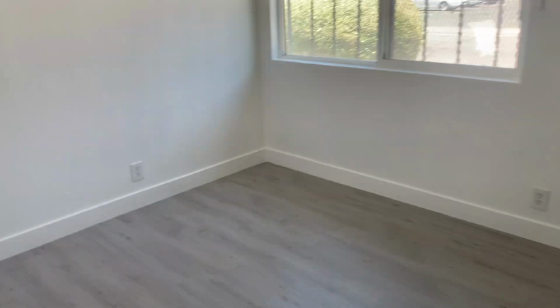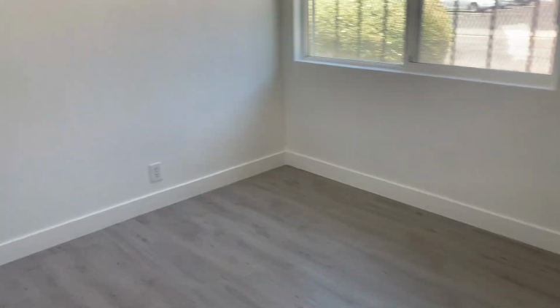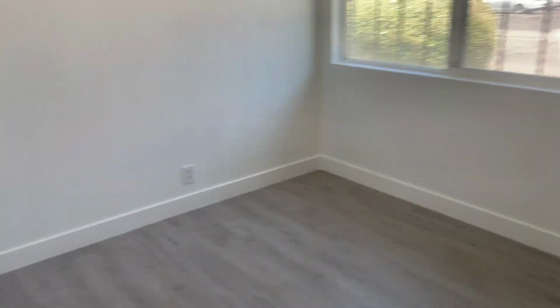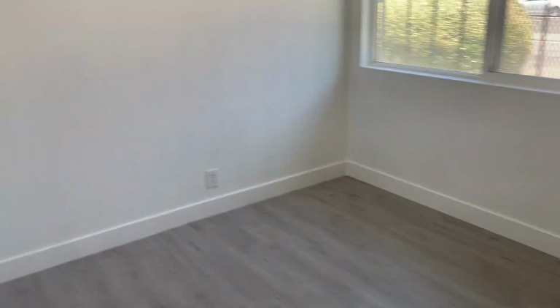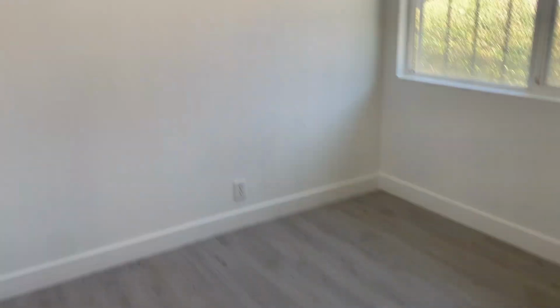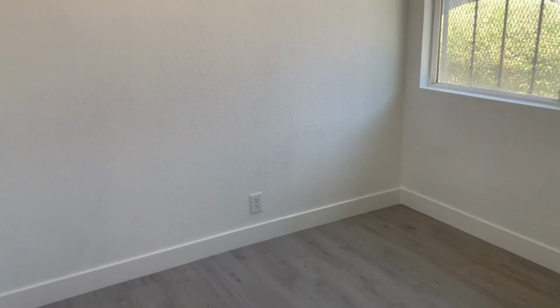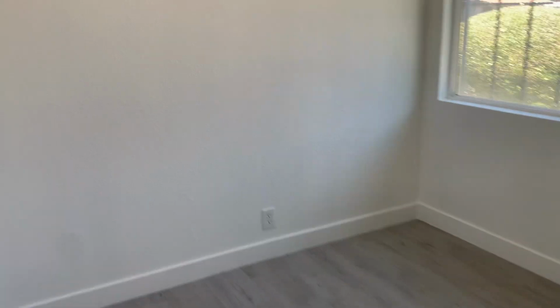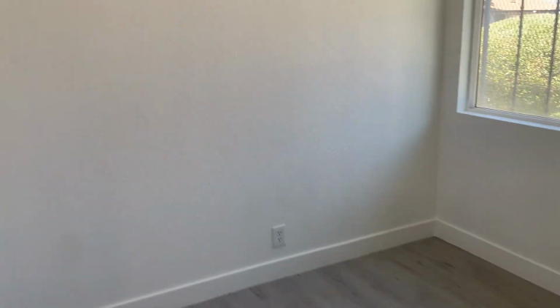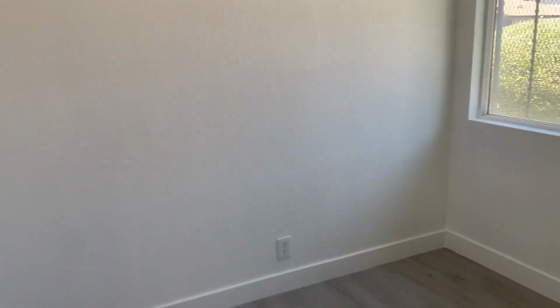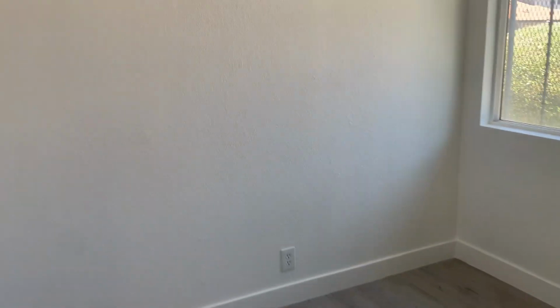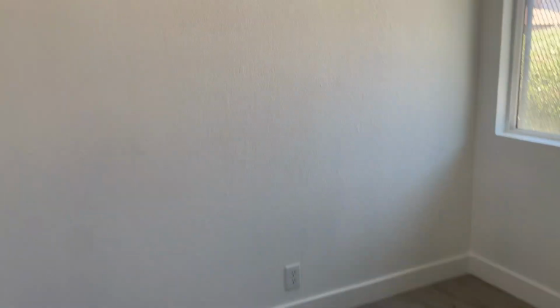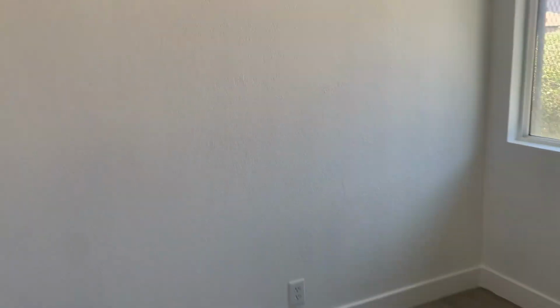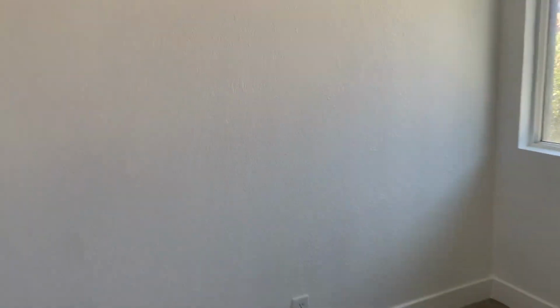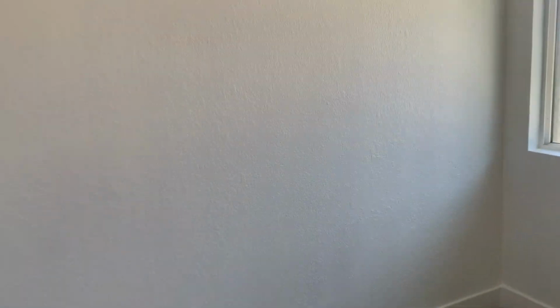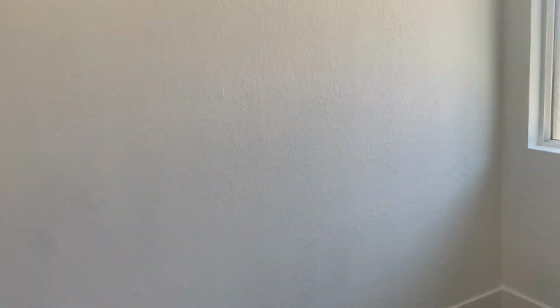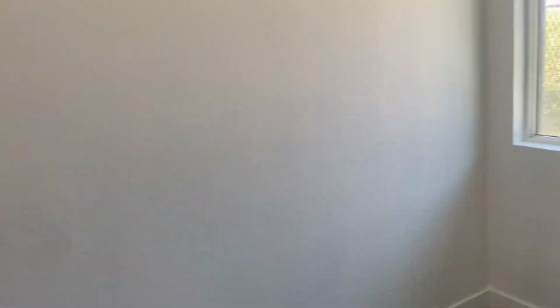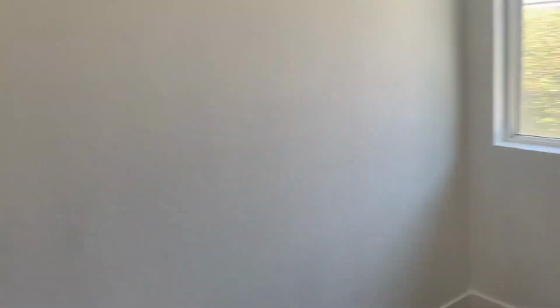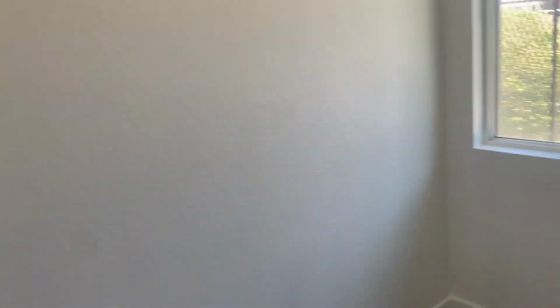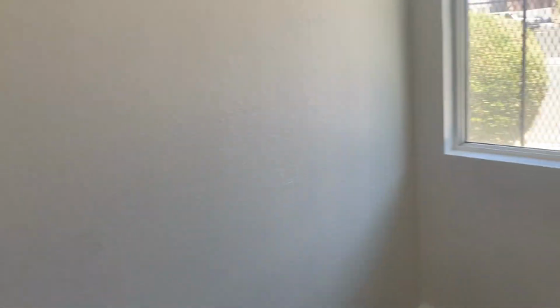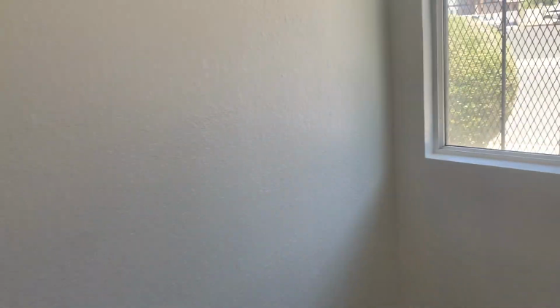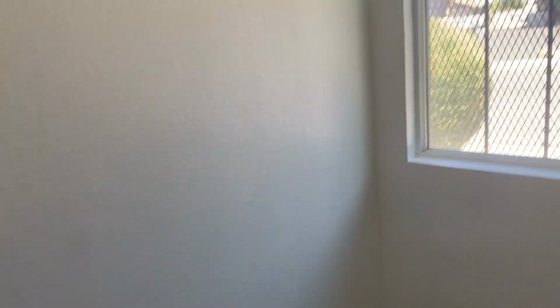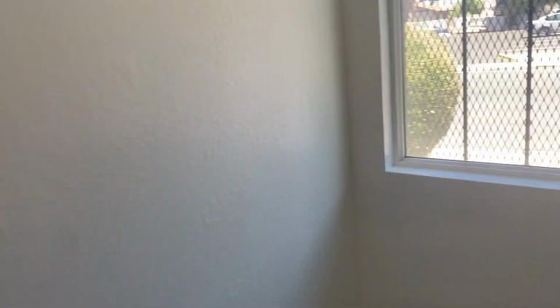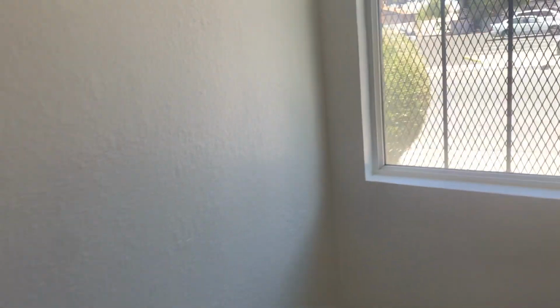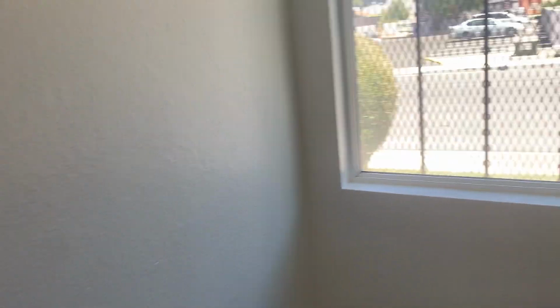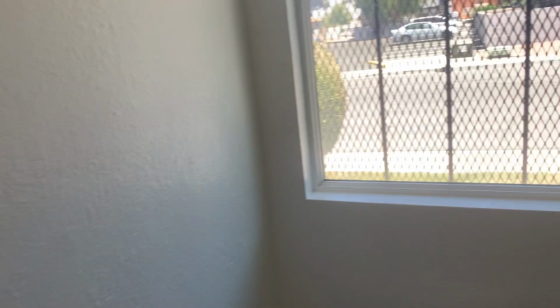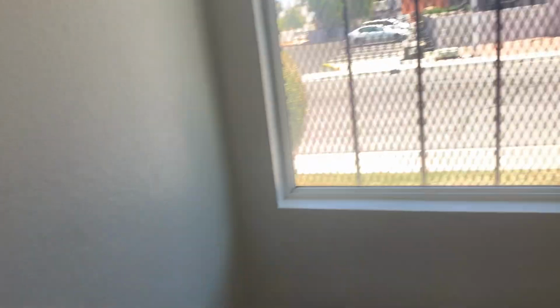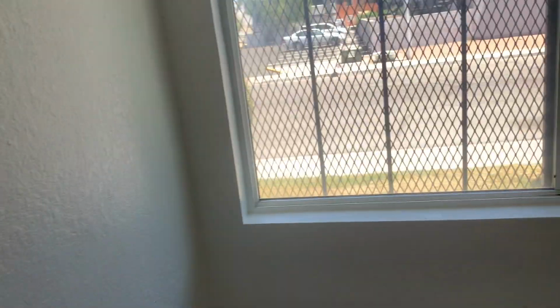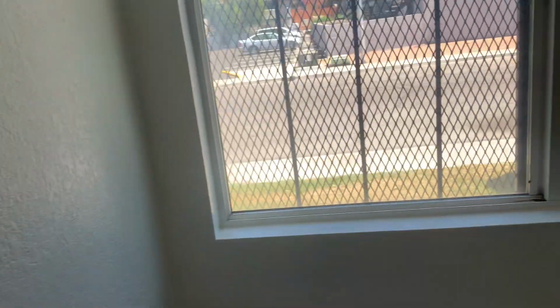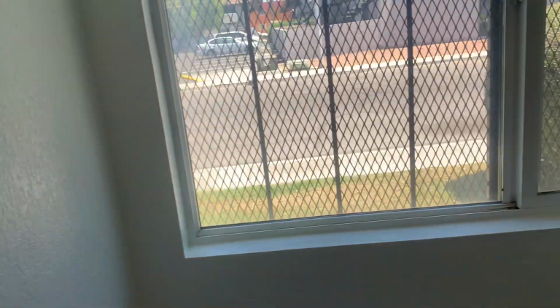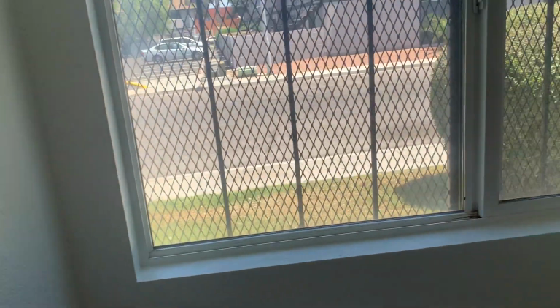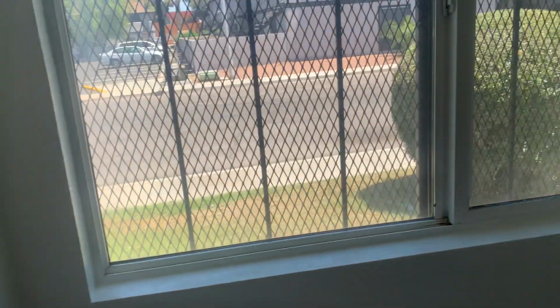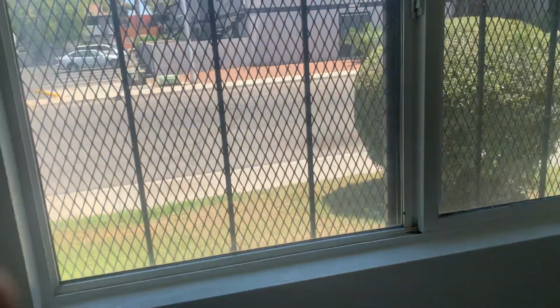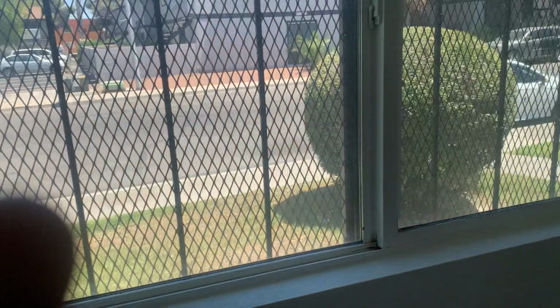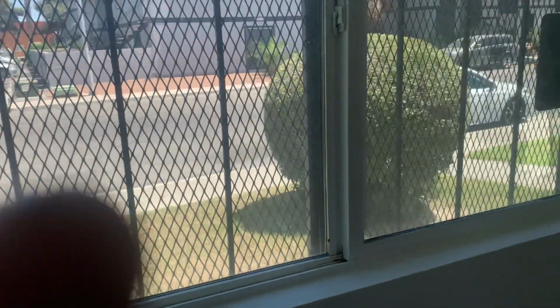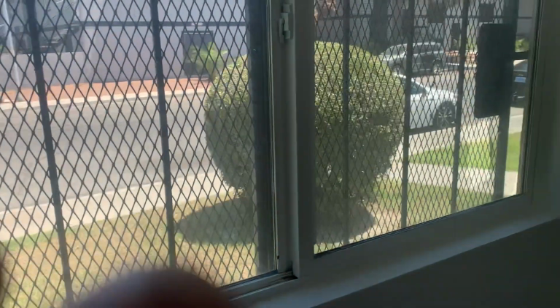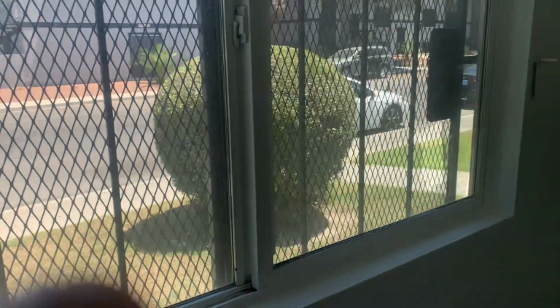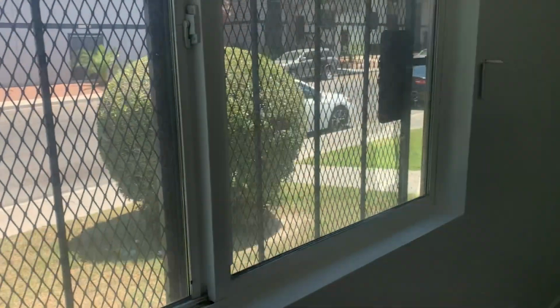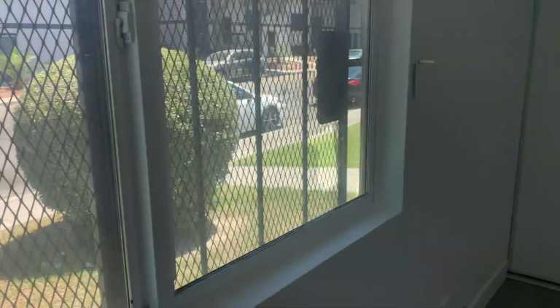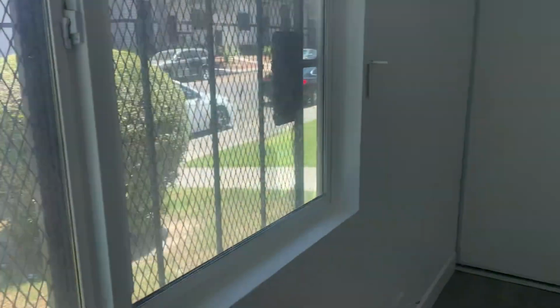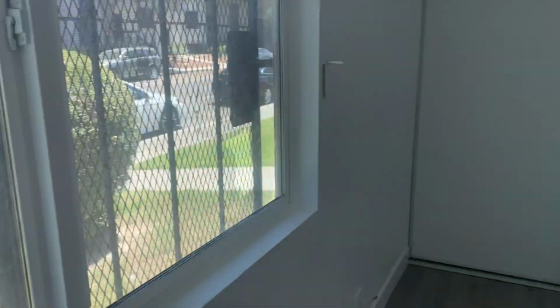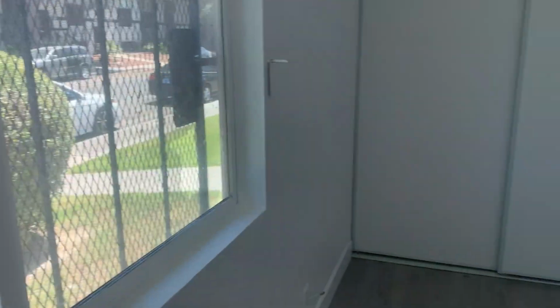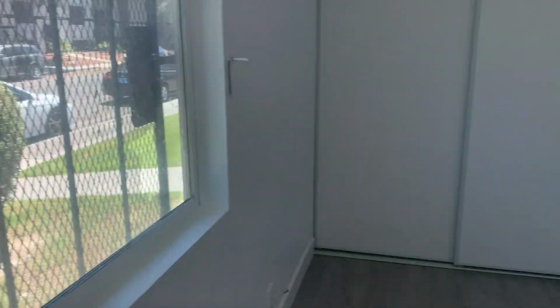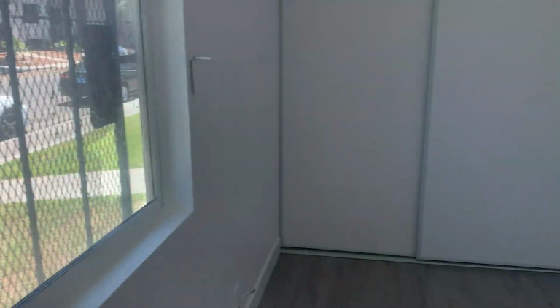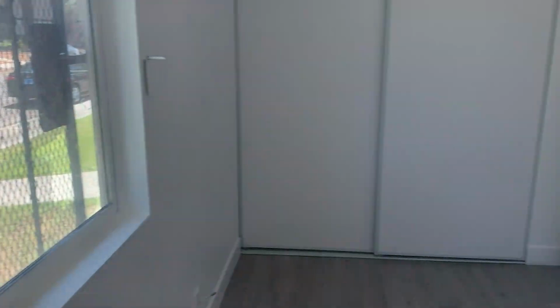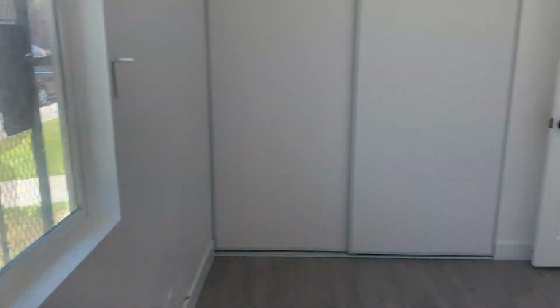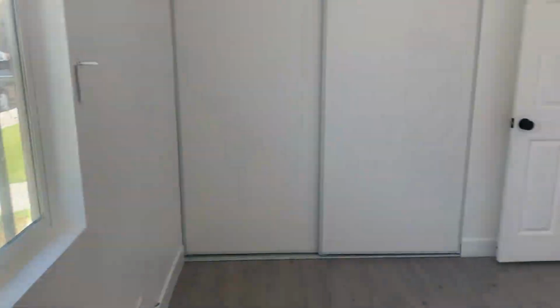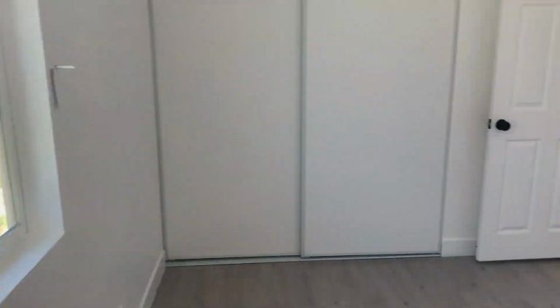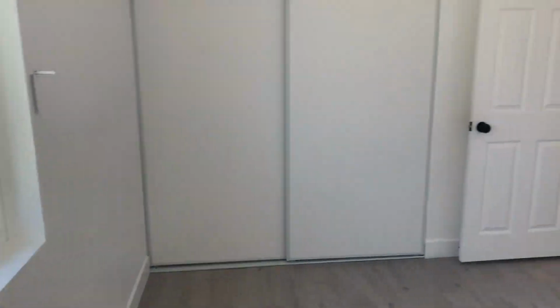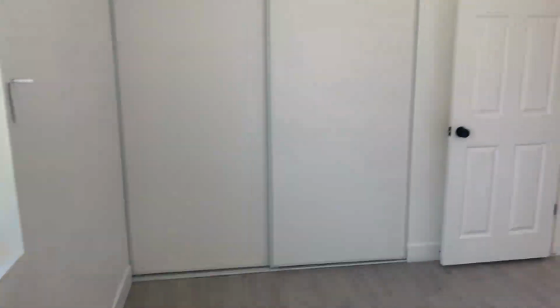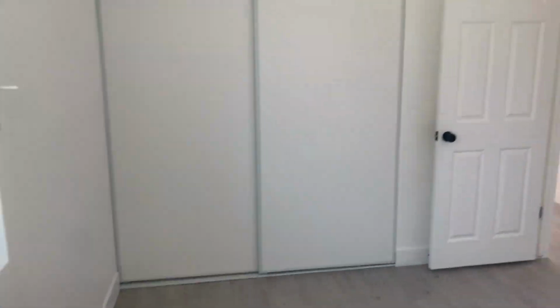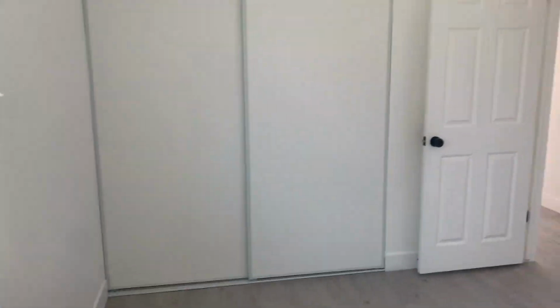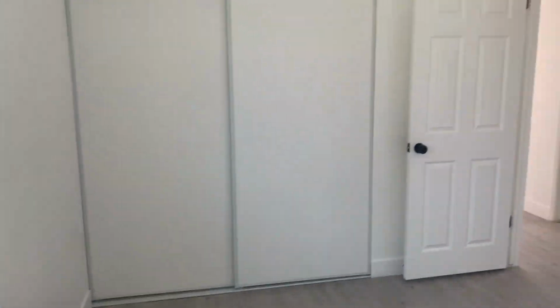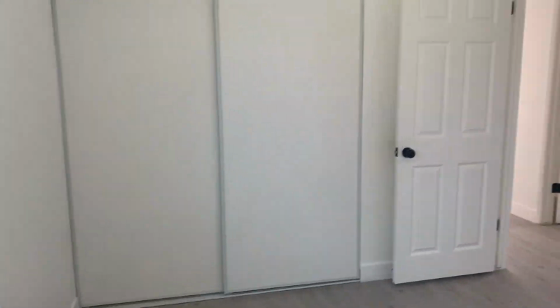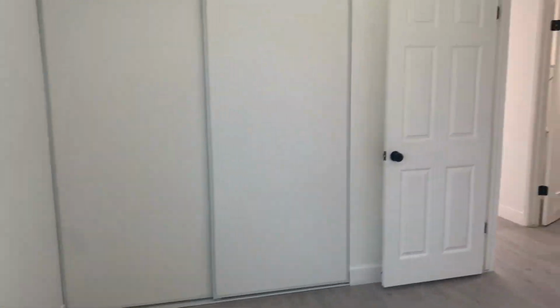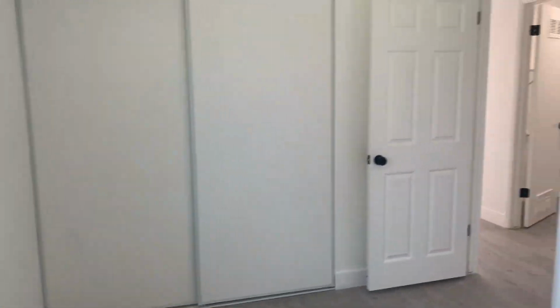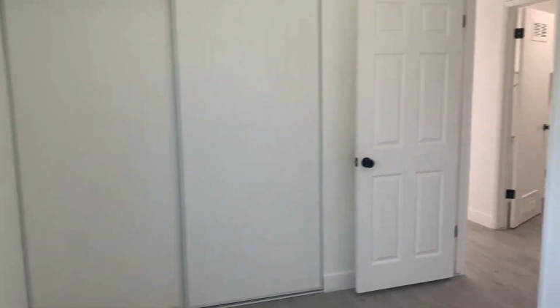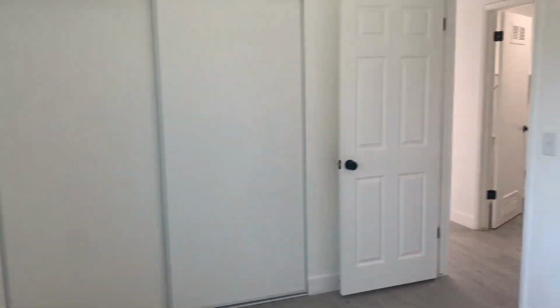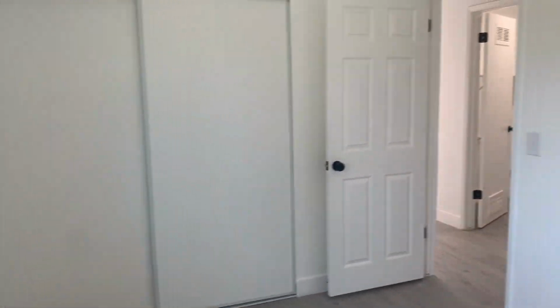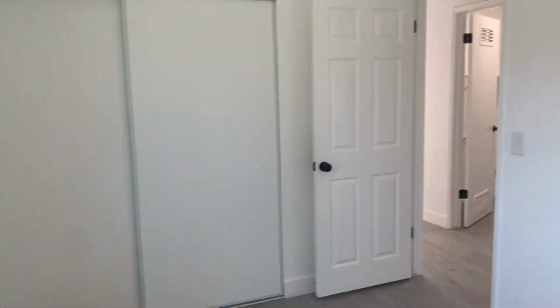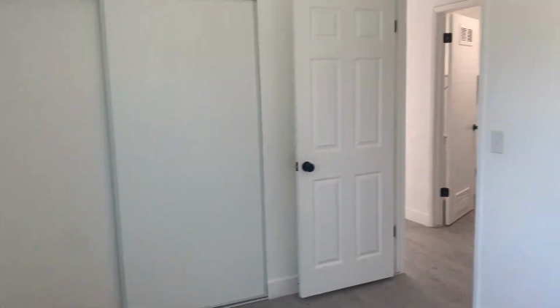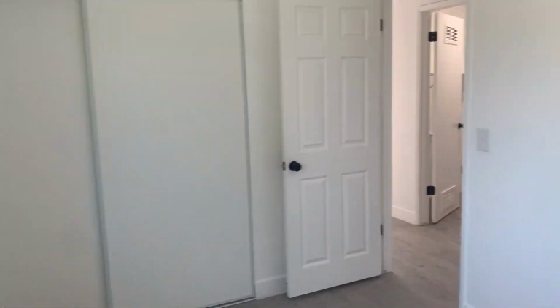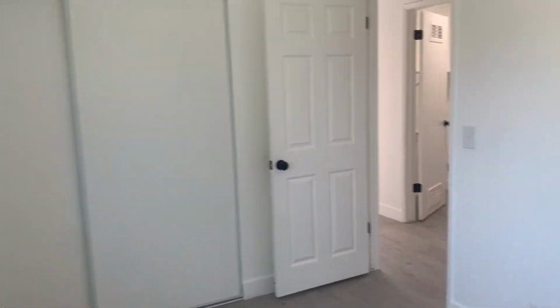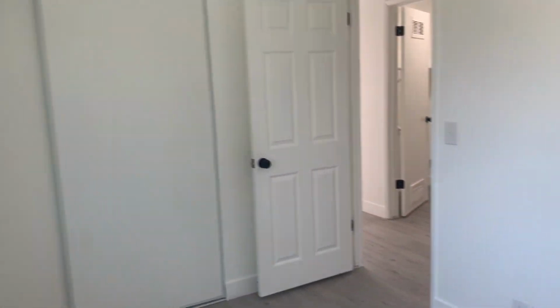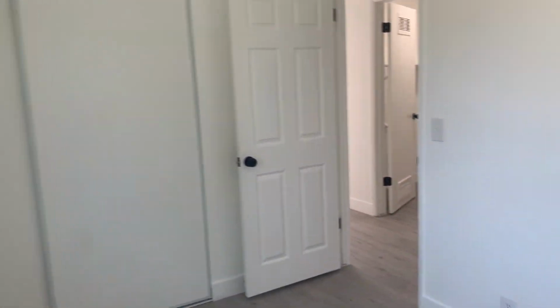This is going to be bedroom number two, the smaller of the bedrooms. Those are new closet doors that we put on.